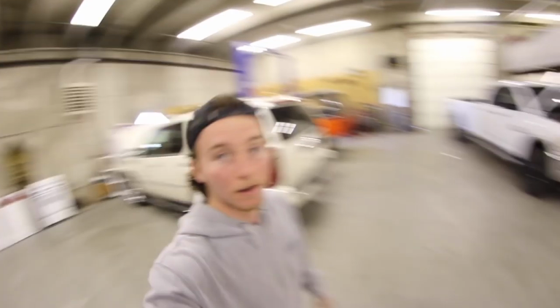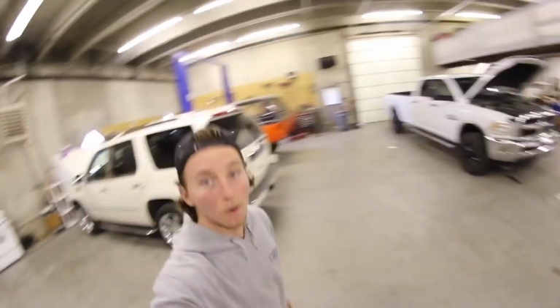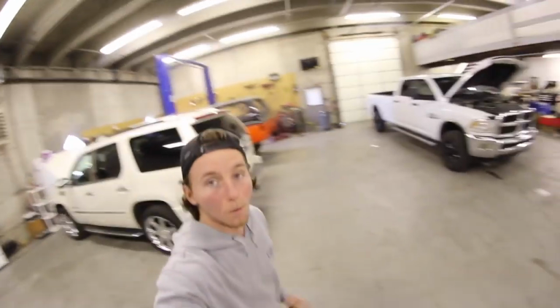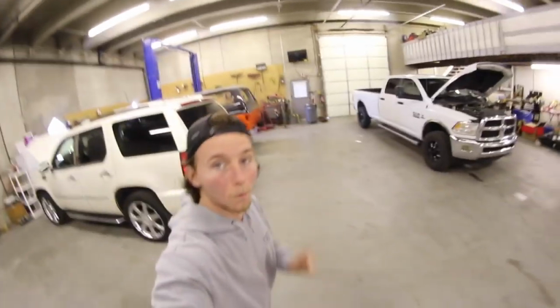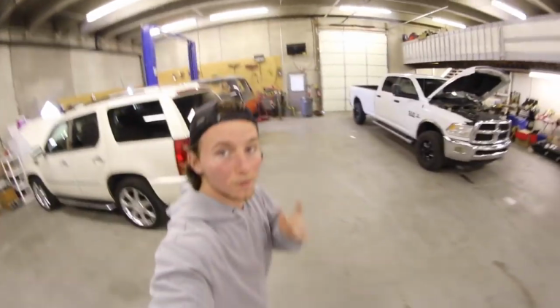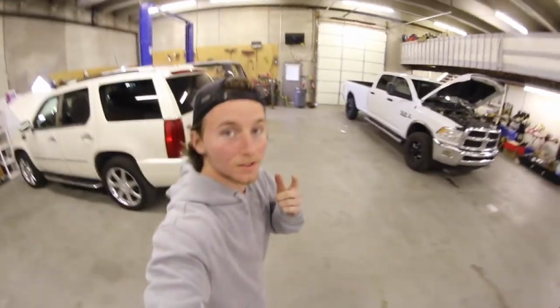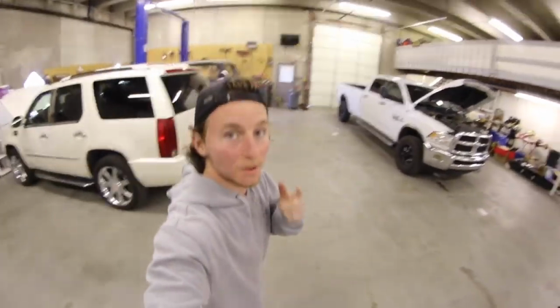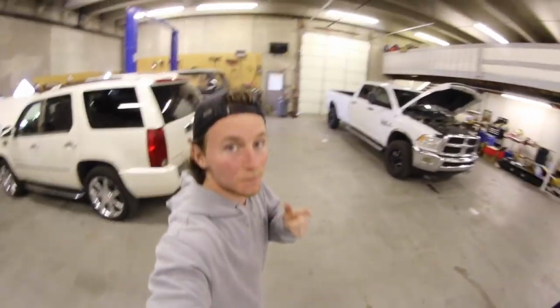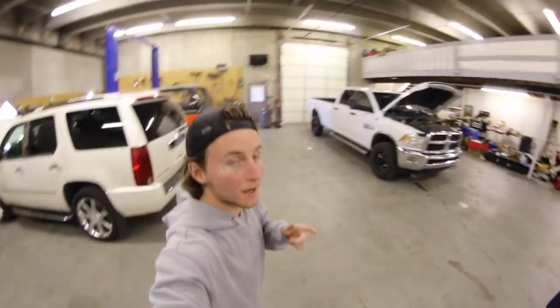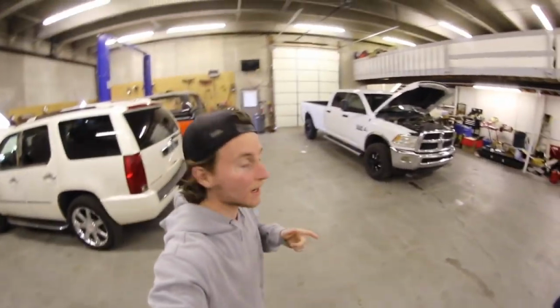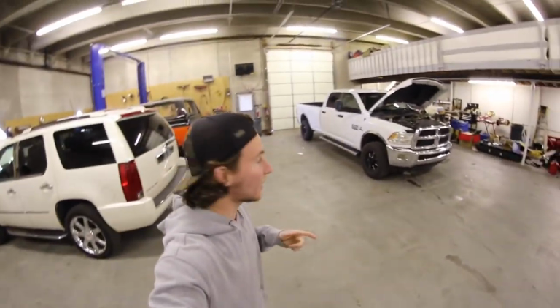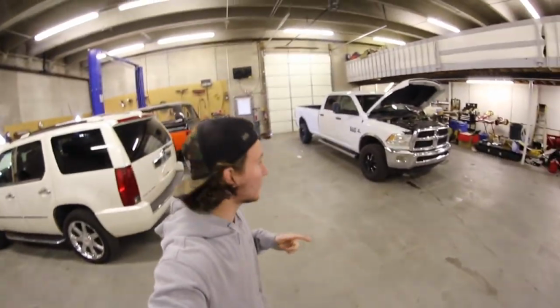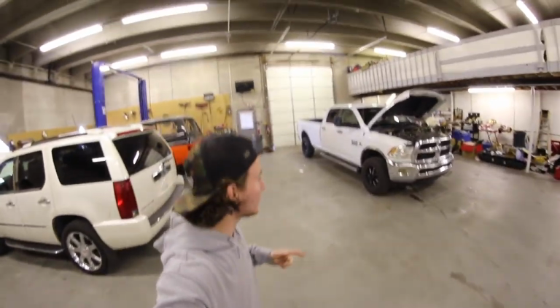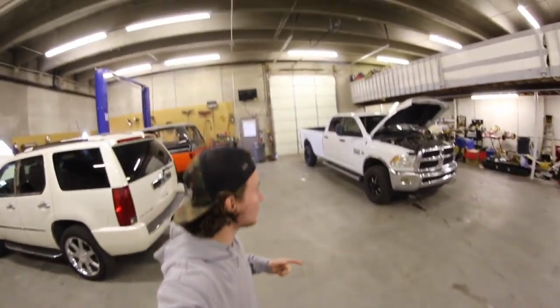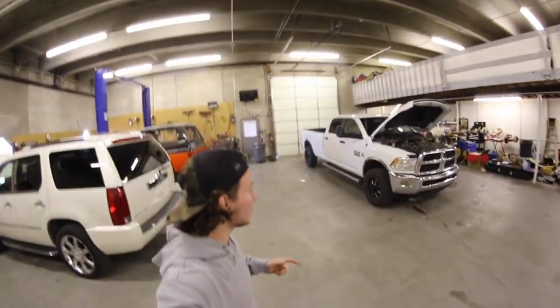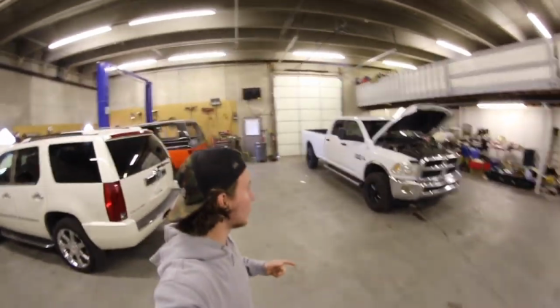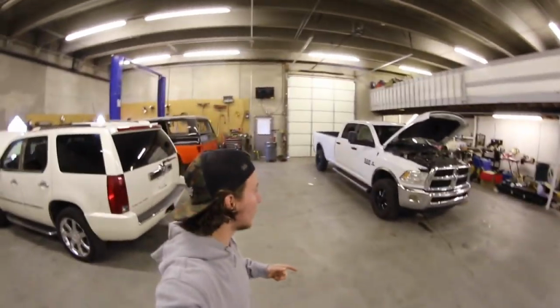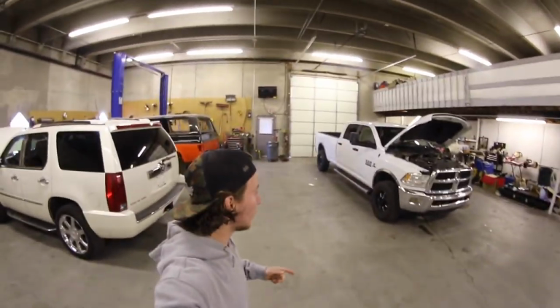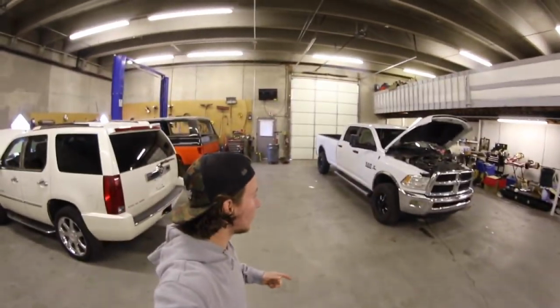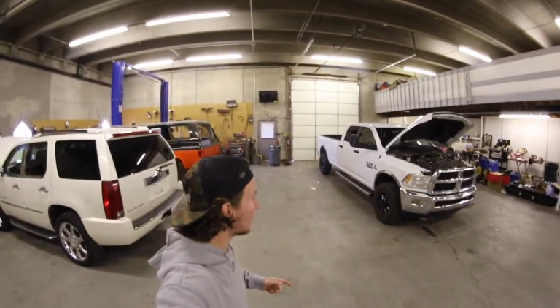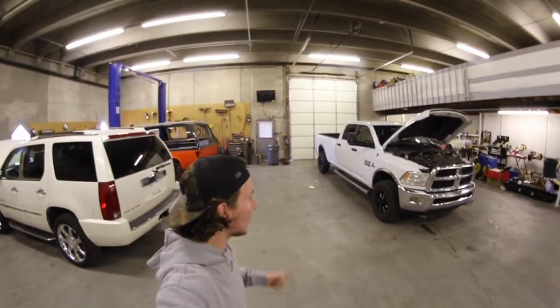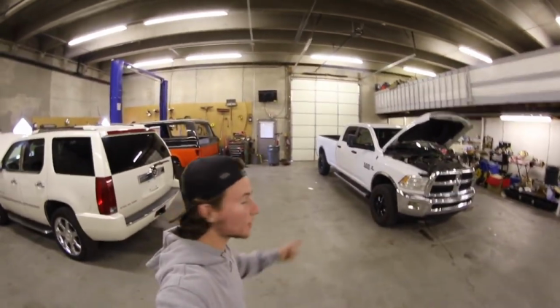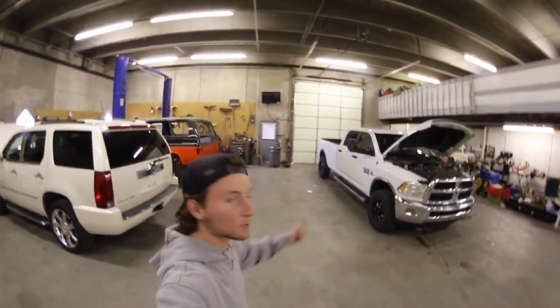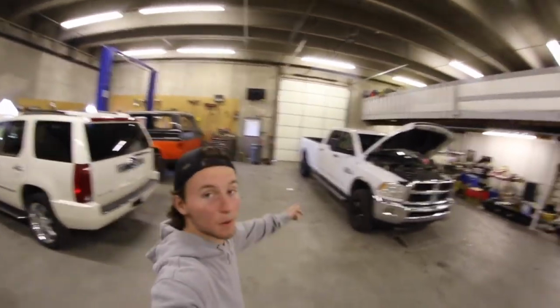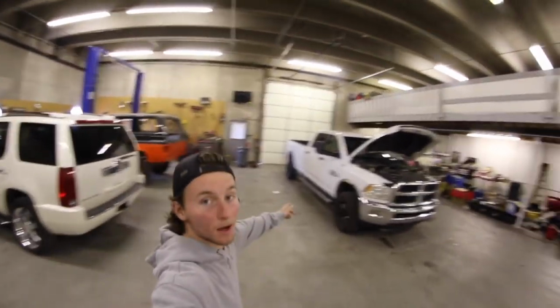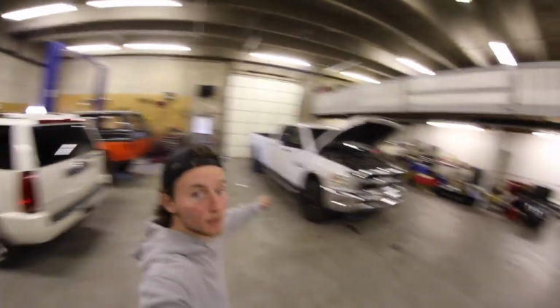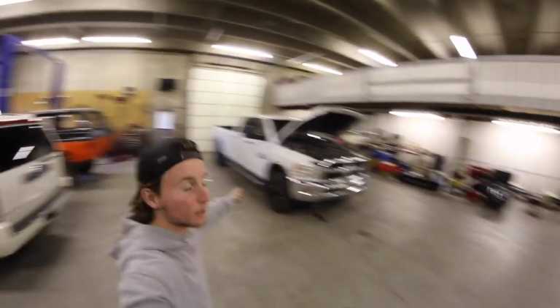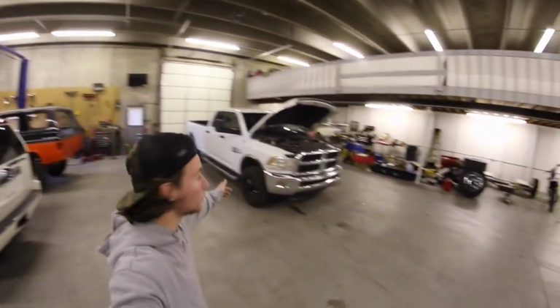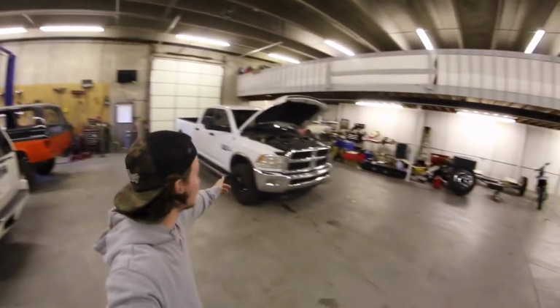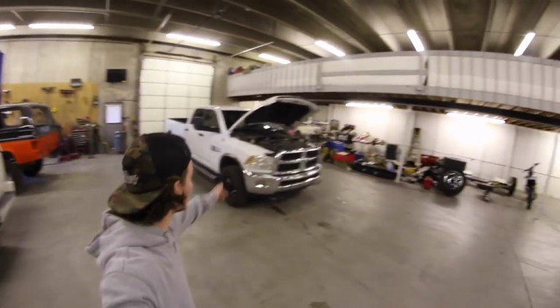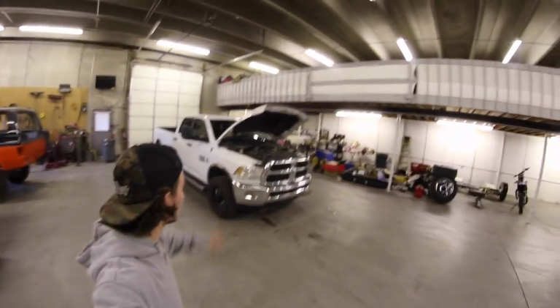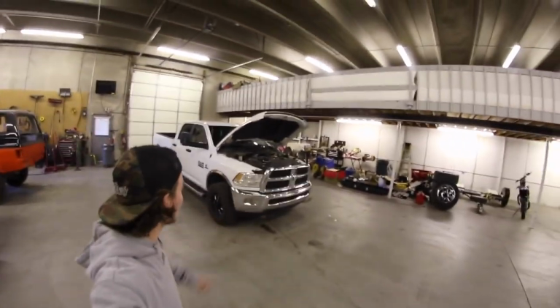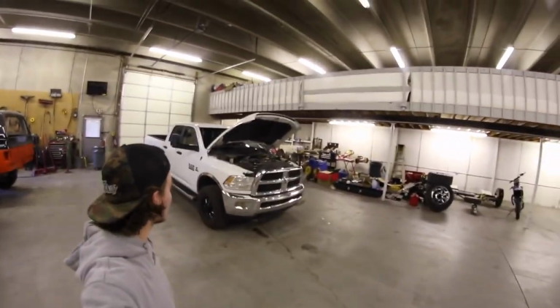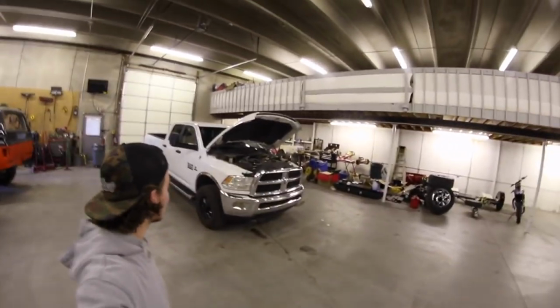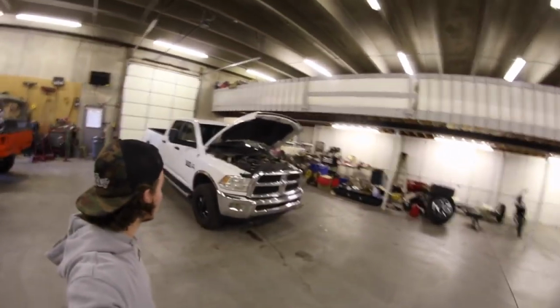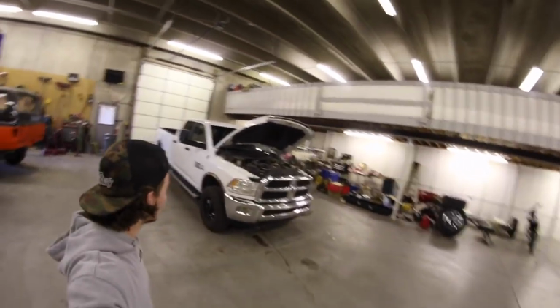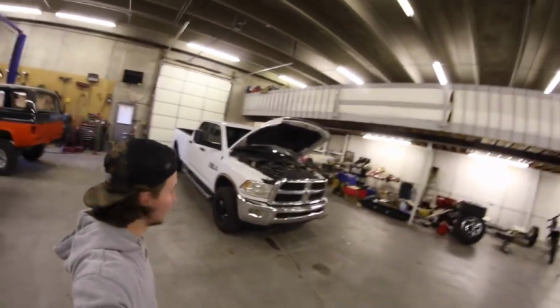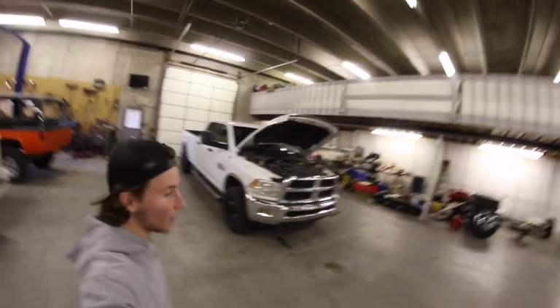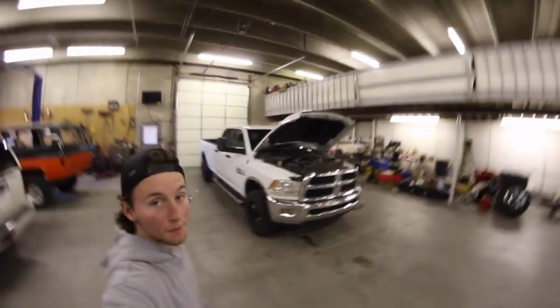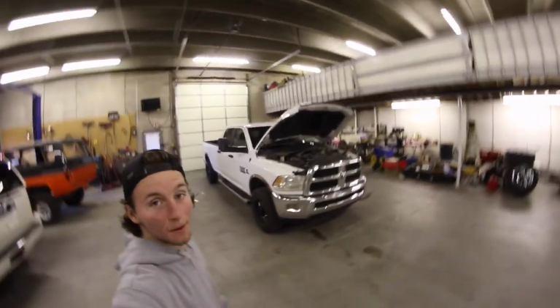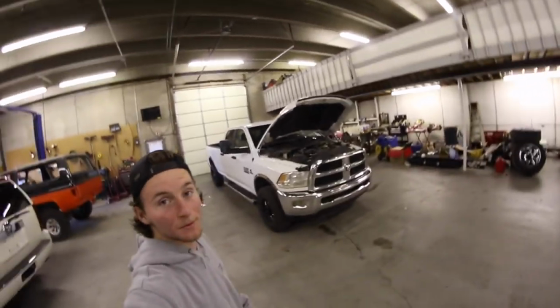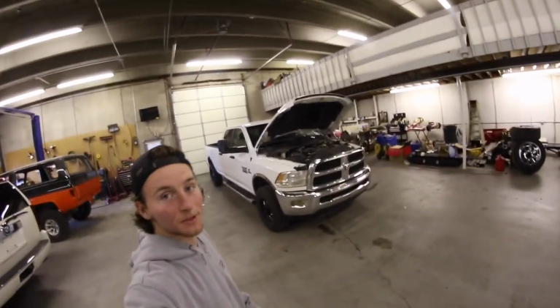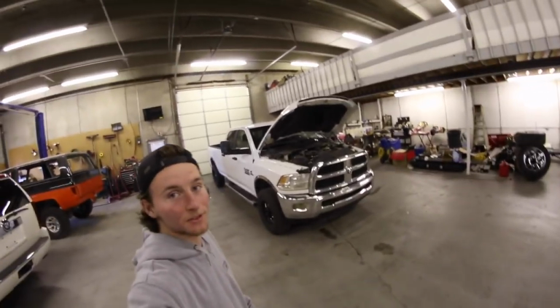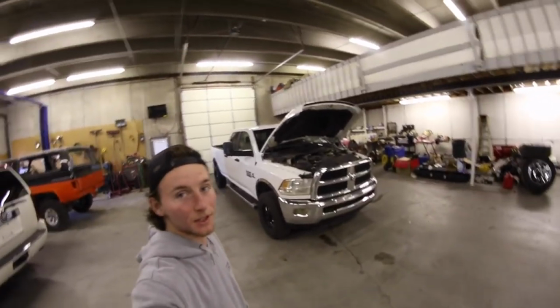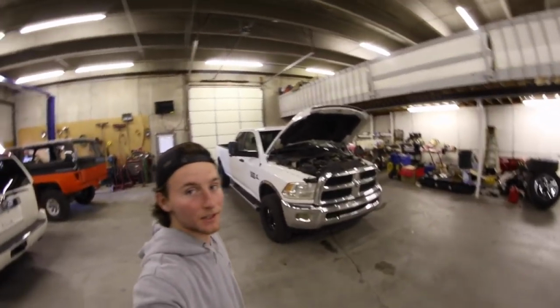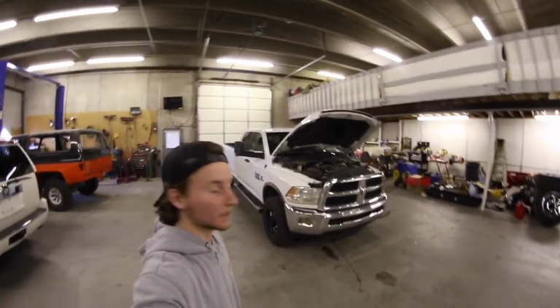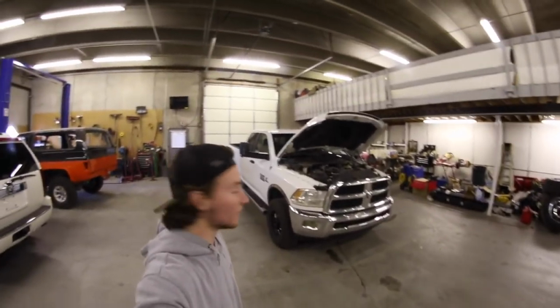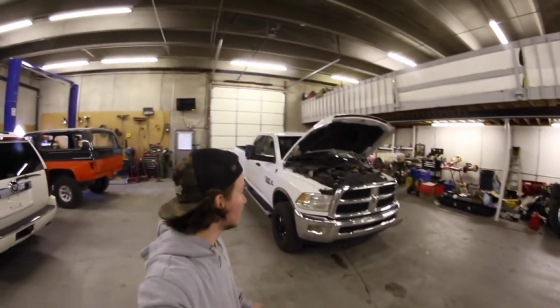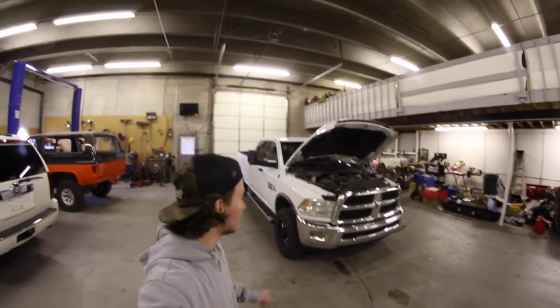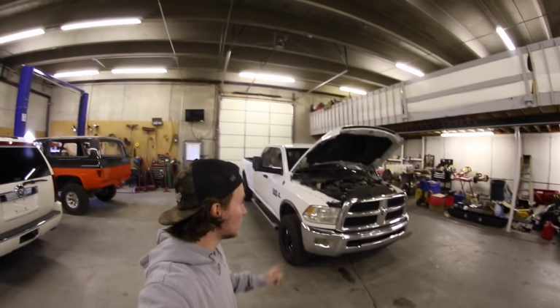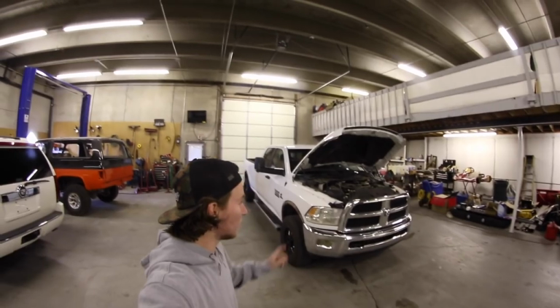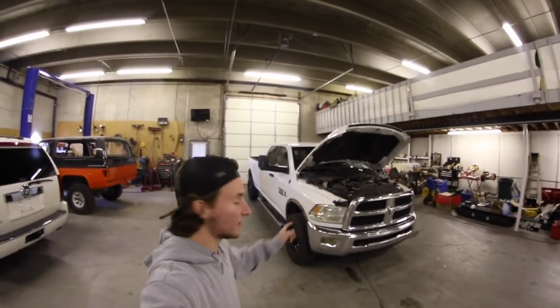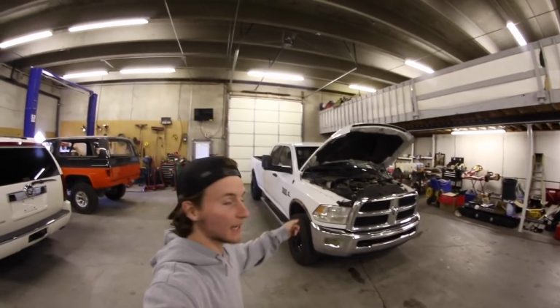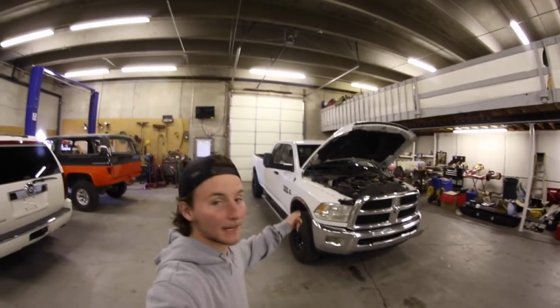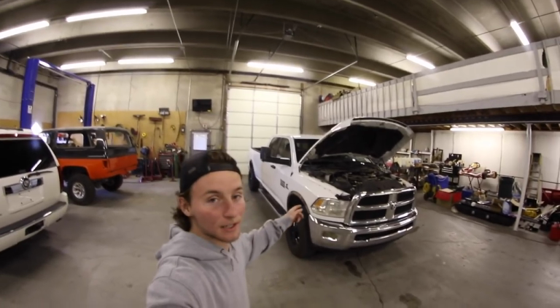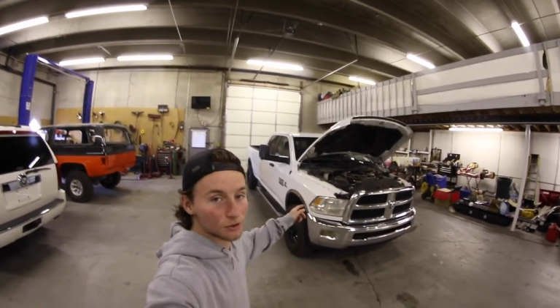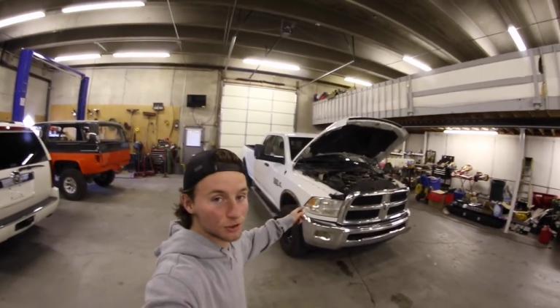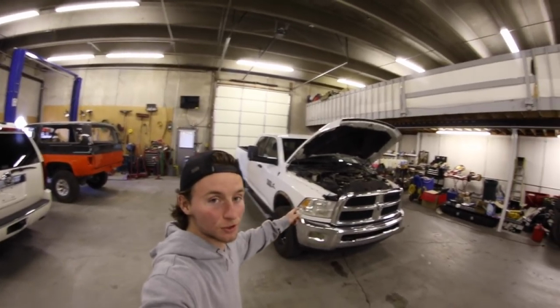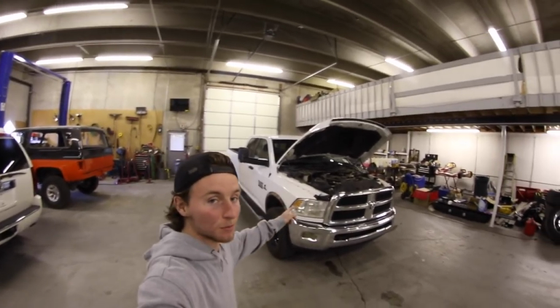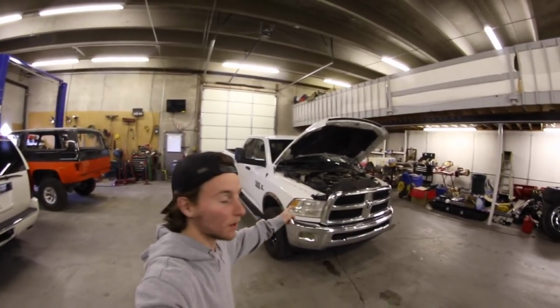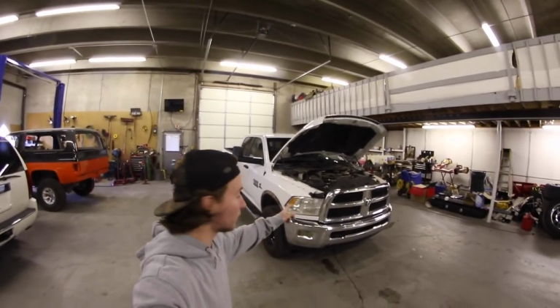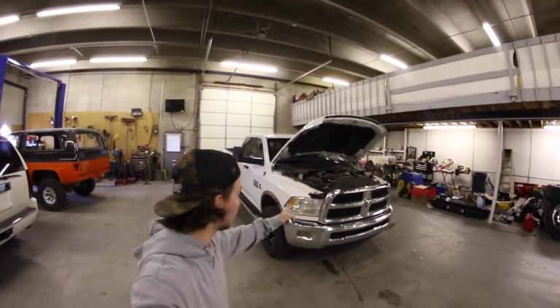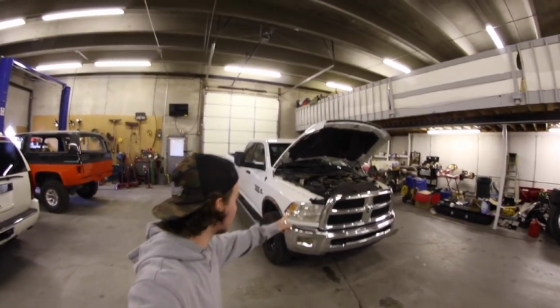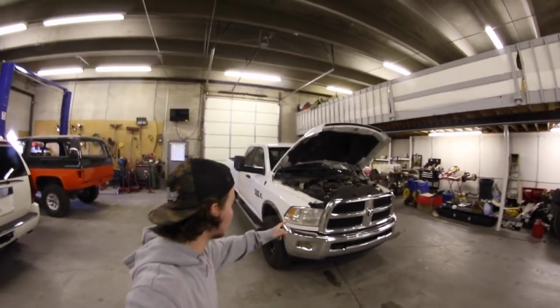What's up guys? I just bought a new truck. No, I'm just kidding. My dad actually just bought this.